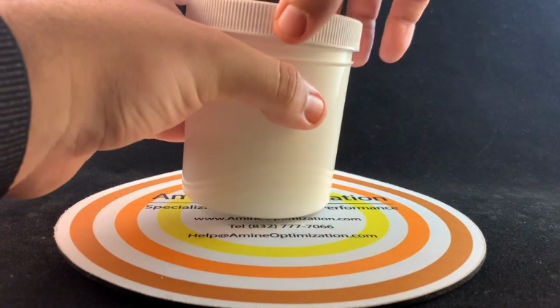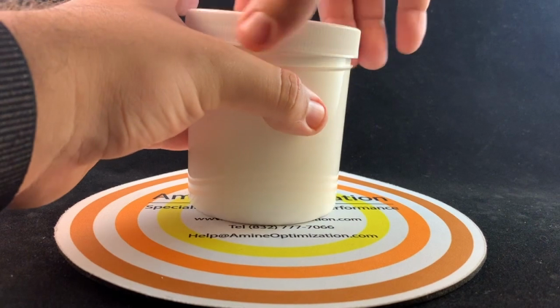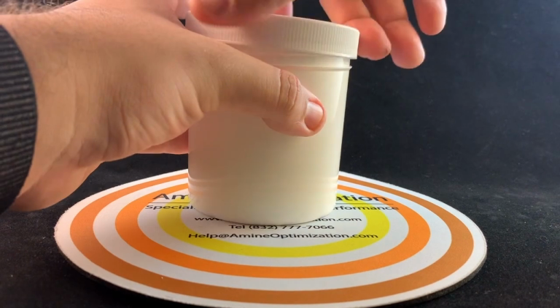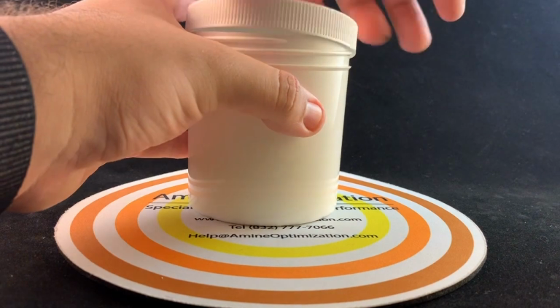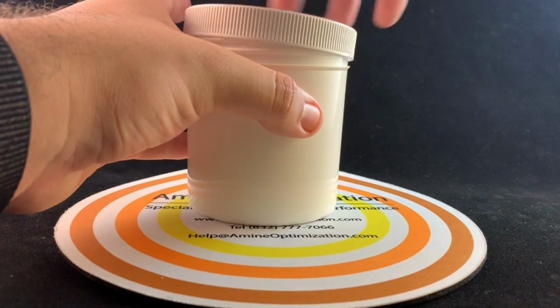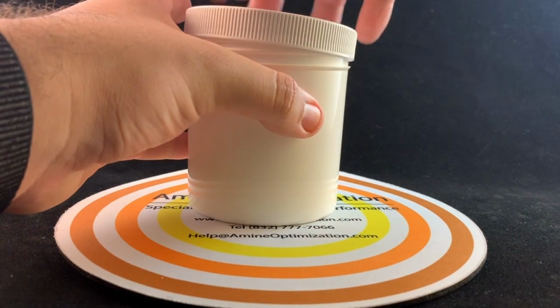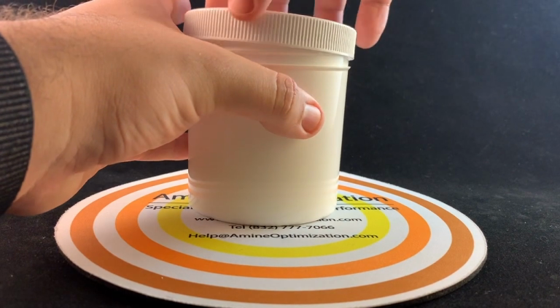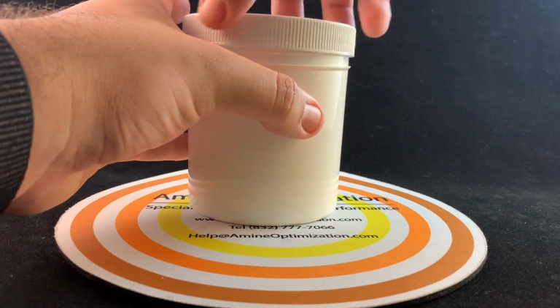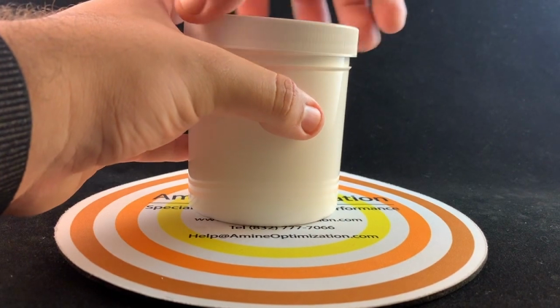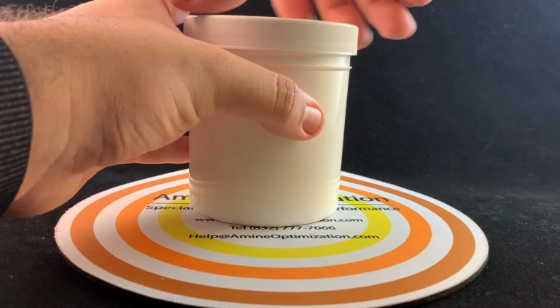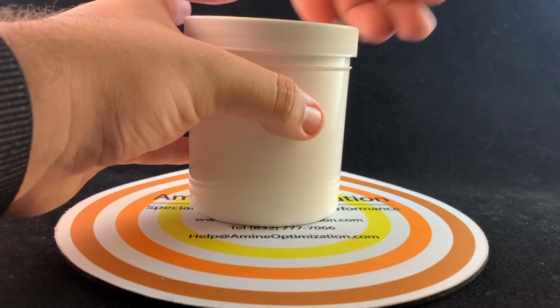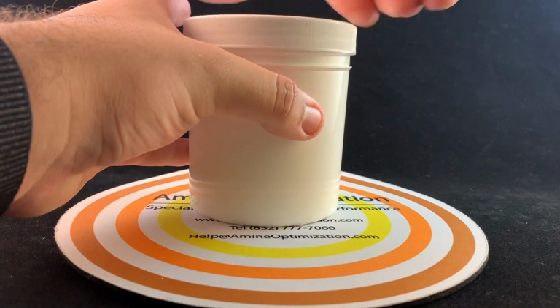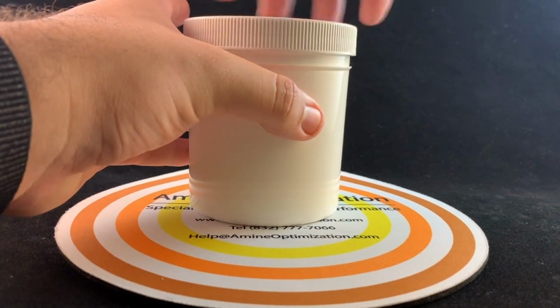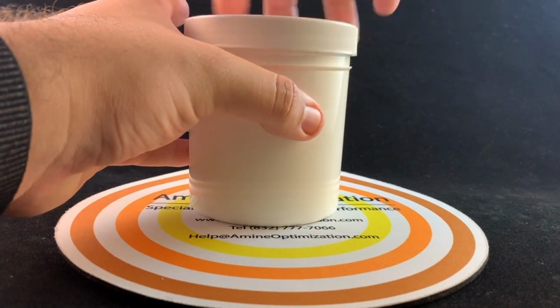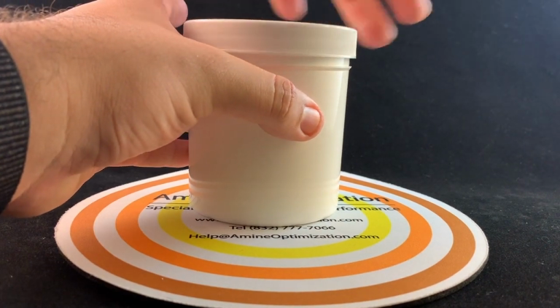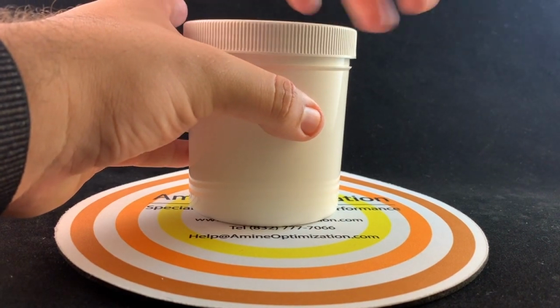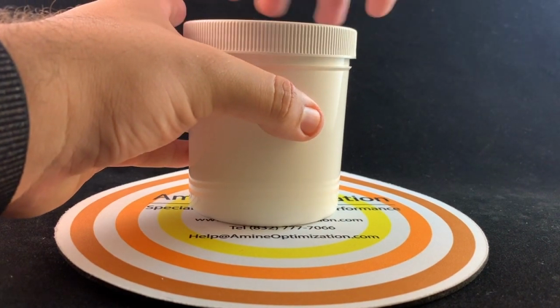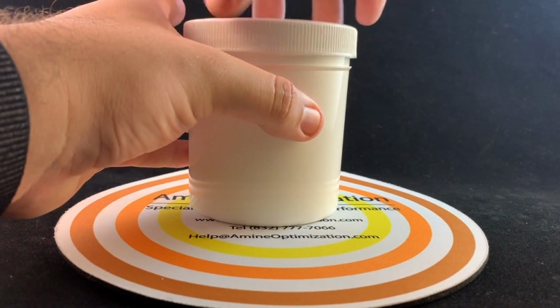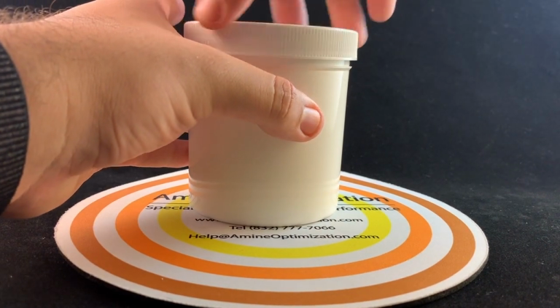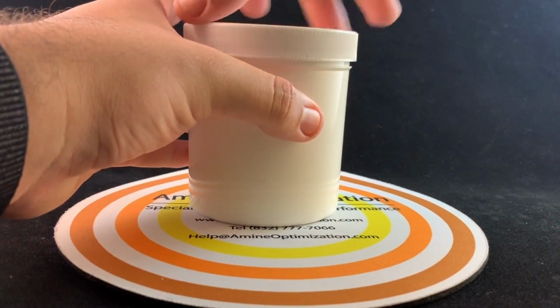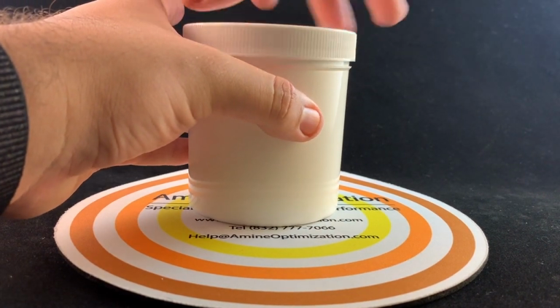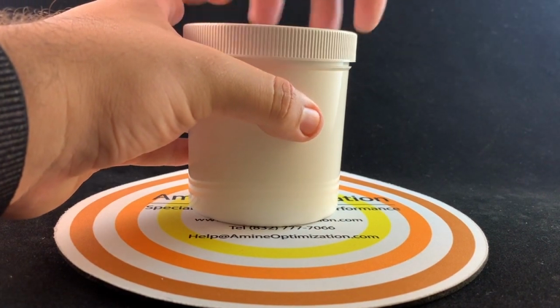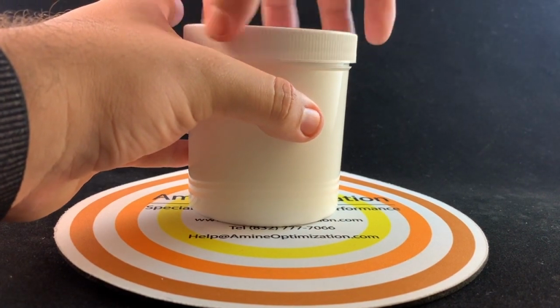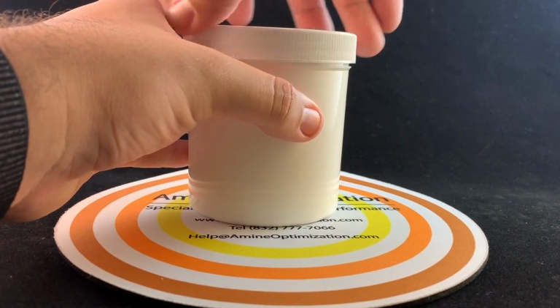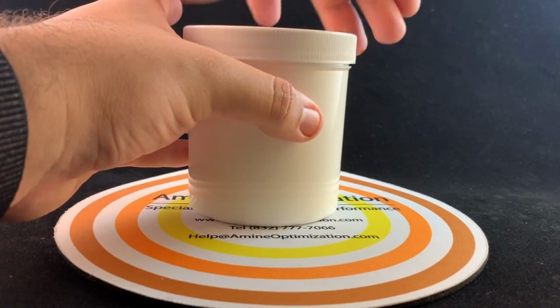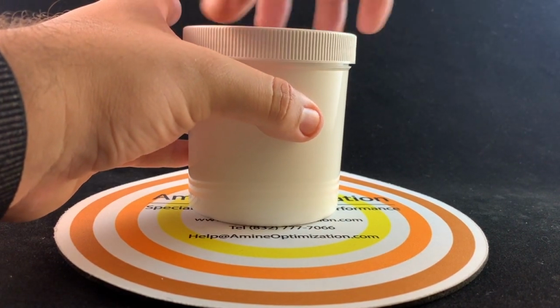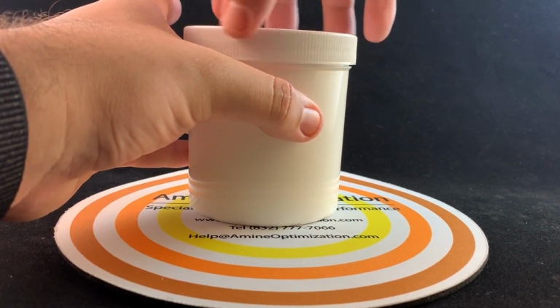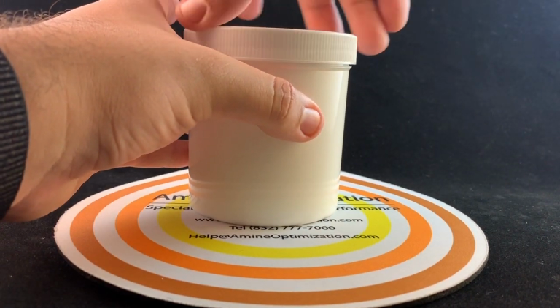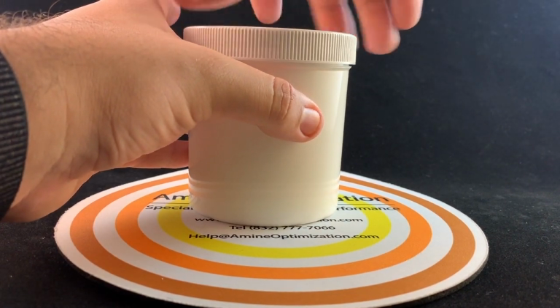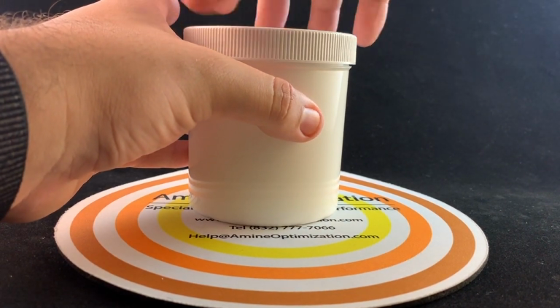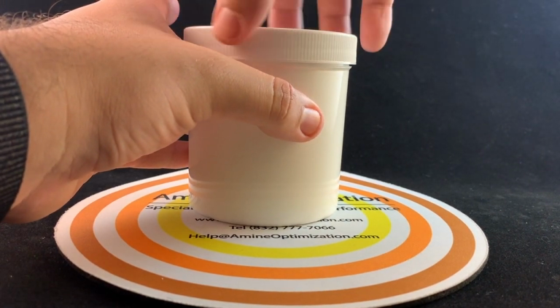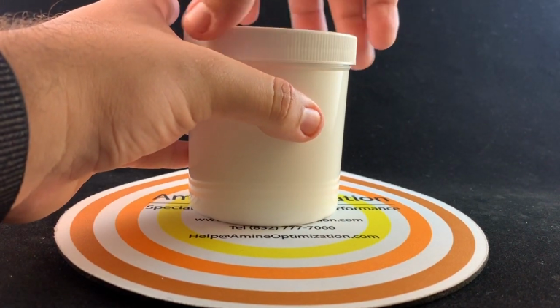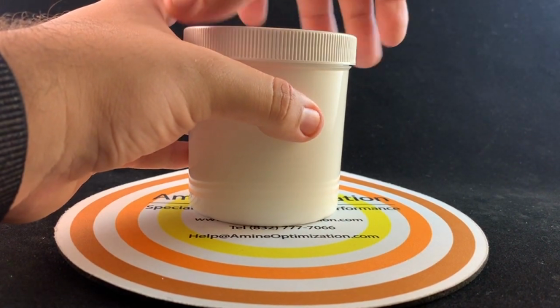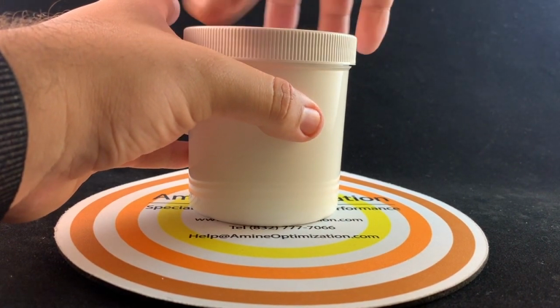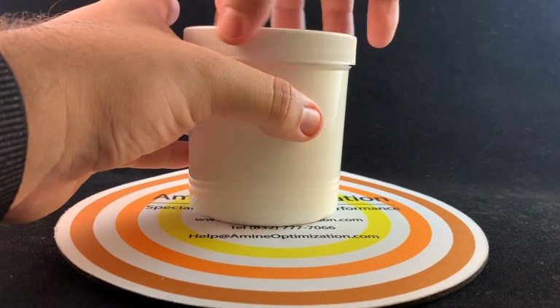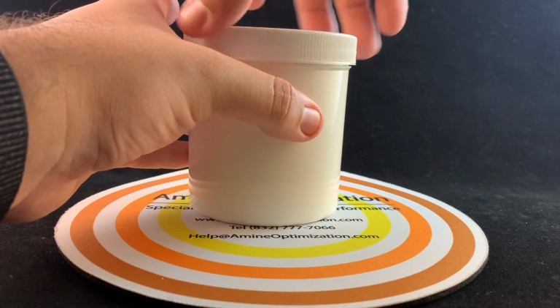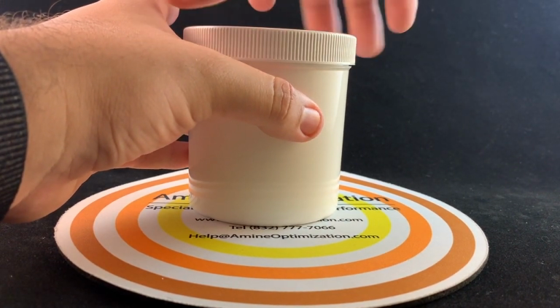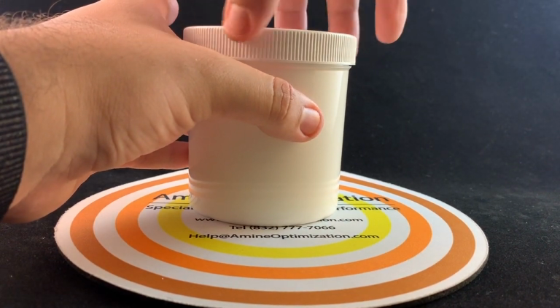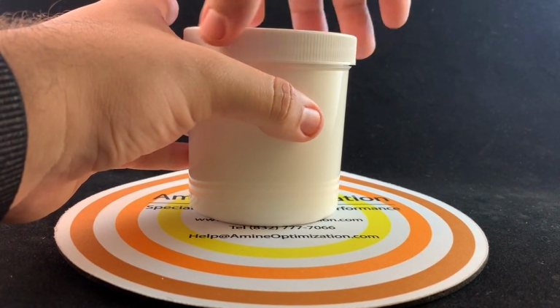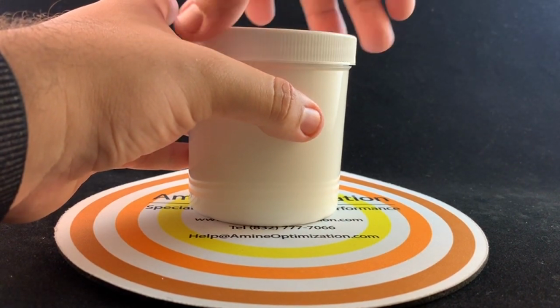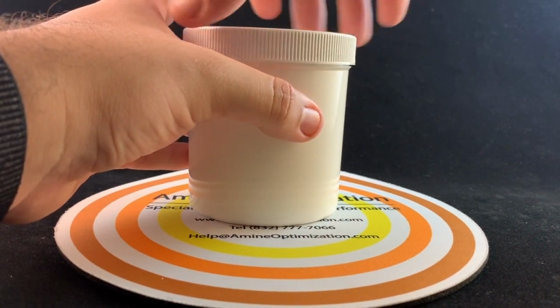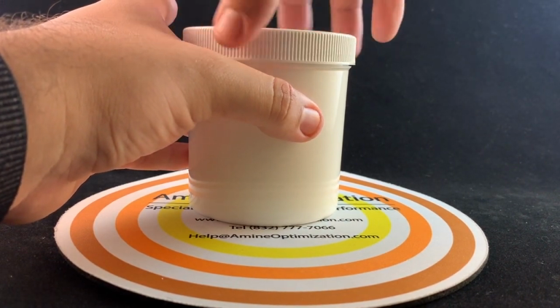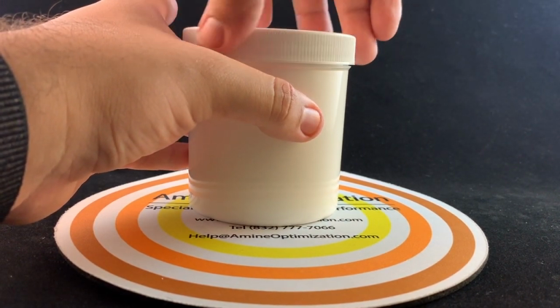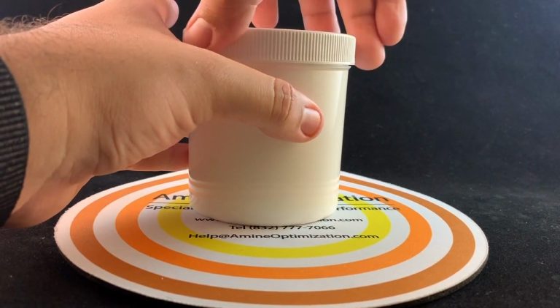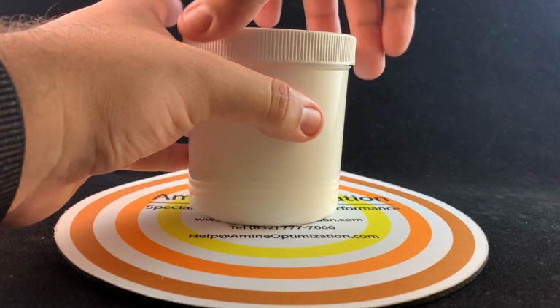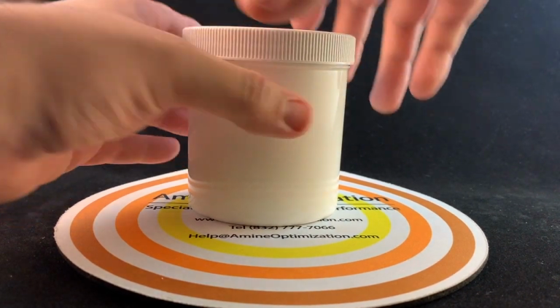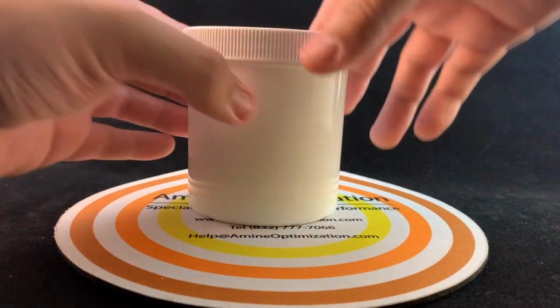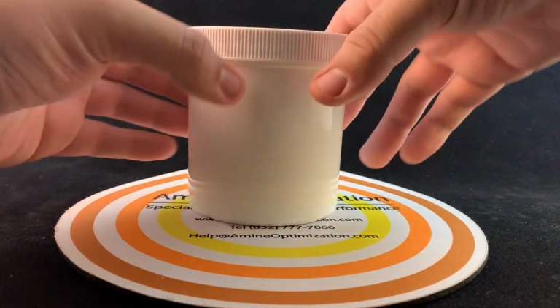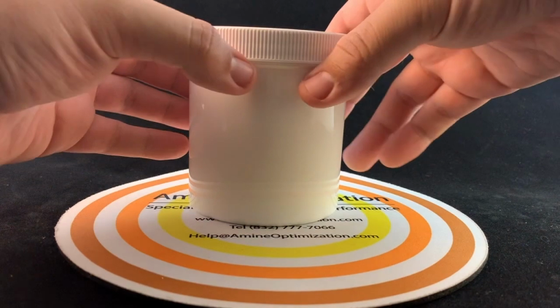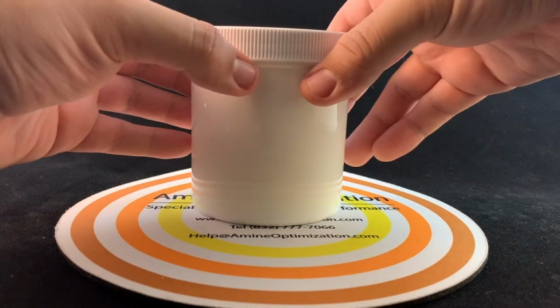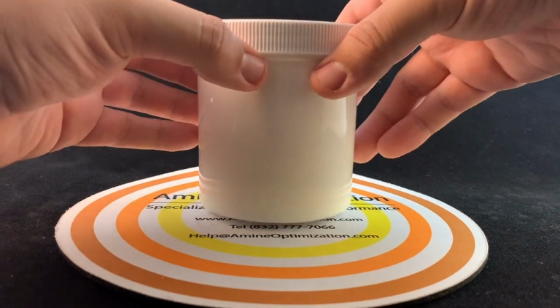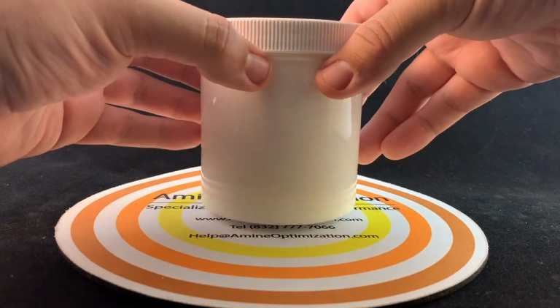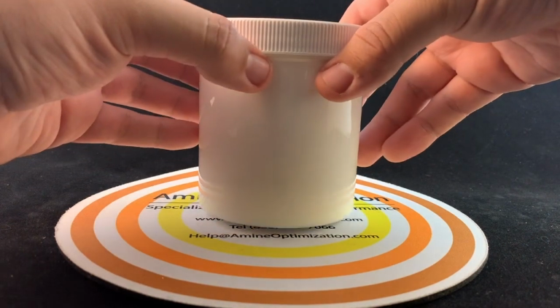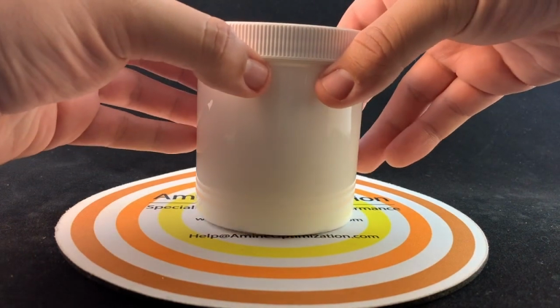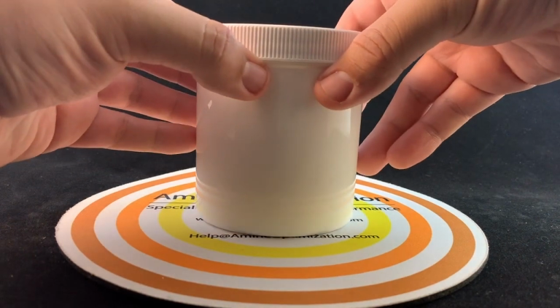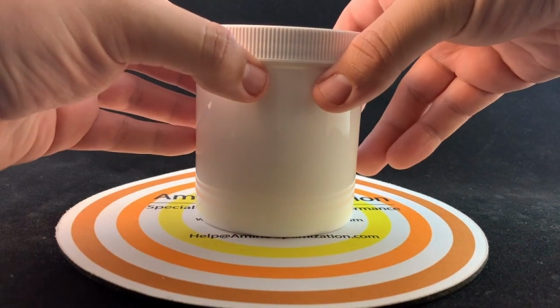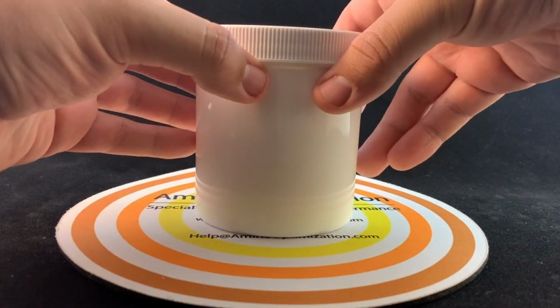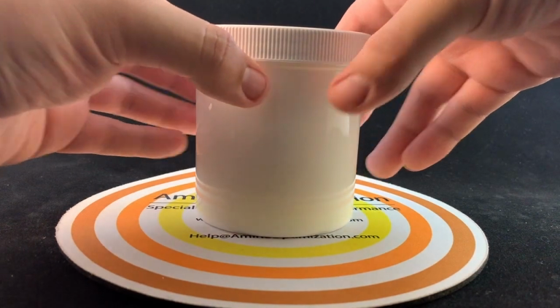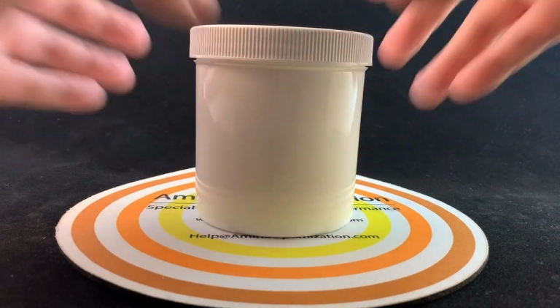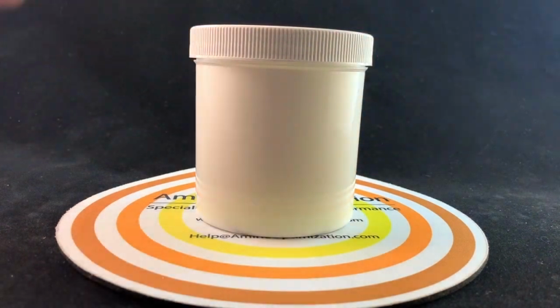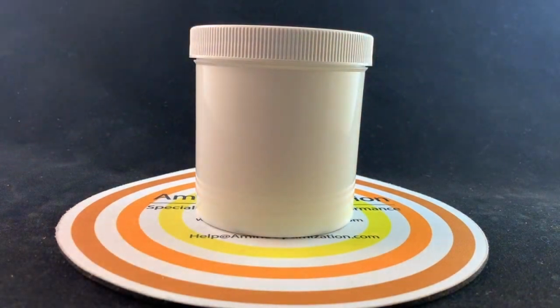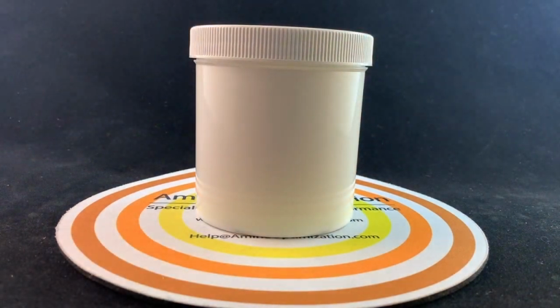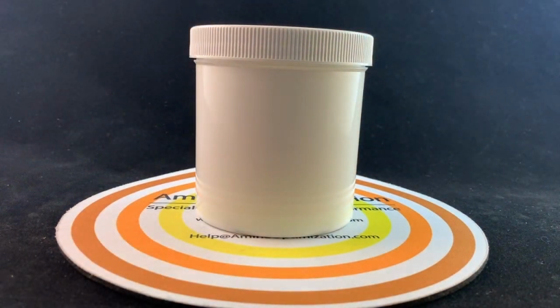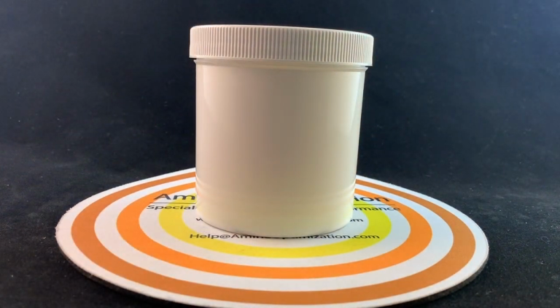You can receive an Amine Optimization Company emulsion breaker sample kit free of charge. Simply contact us using the information provided.